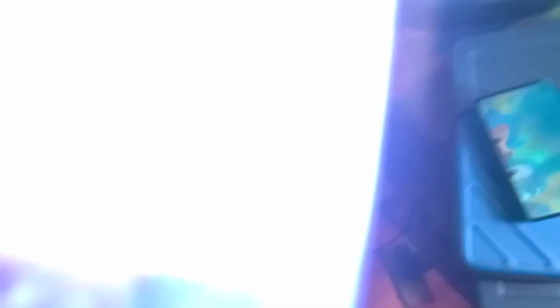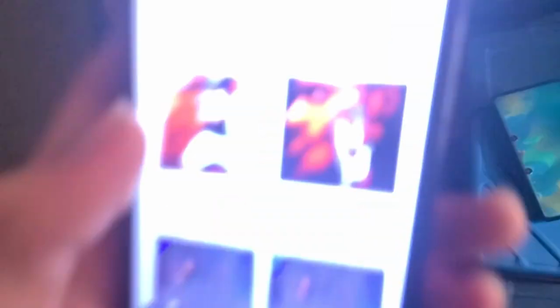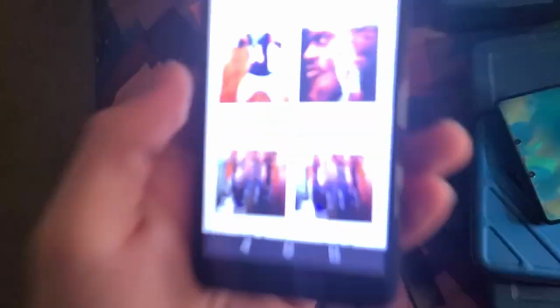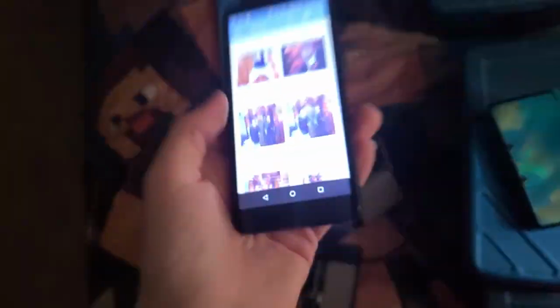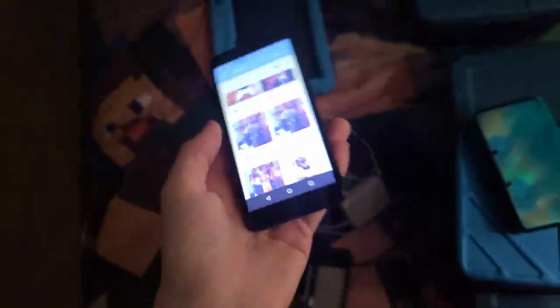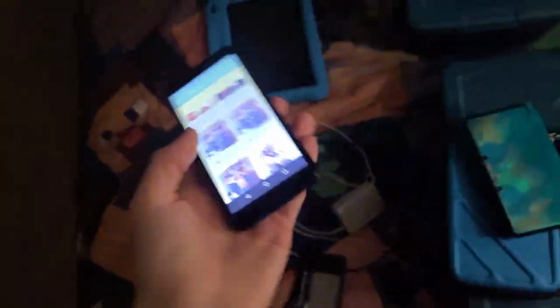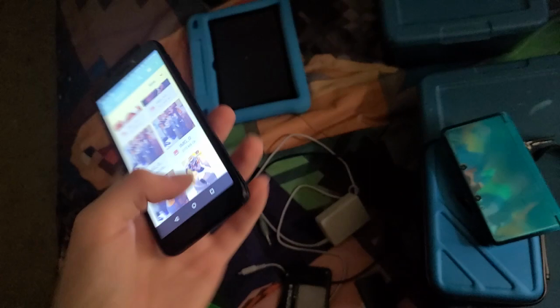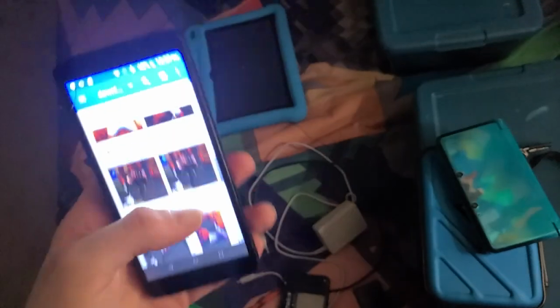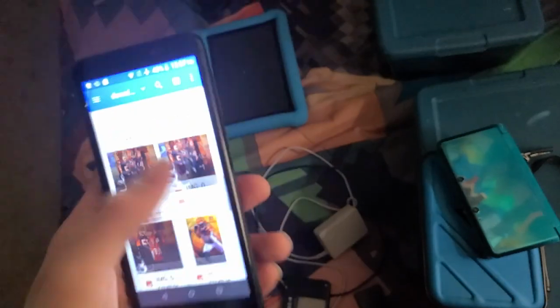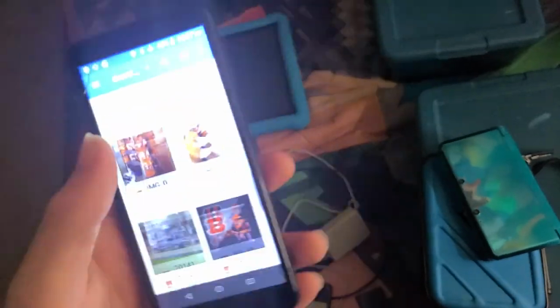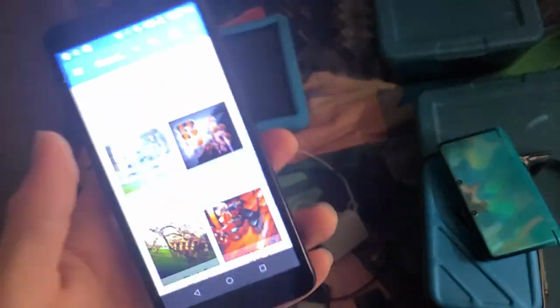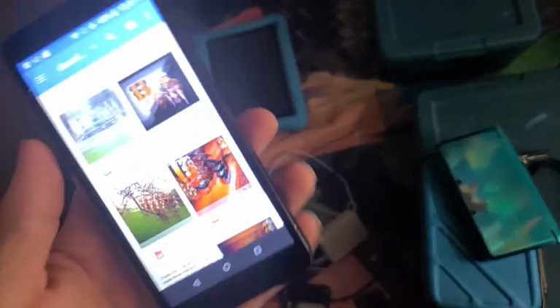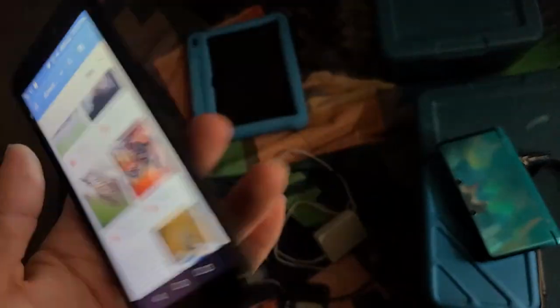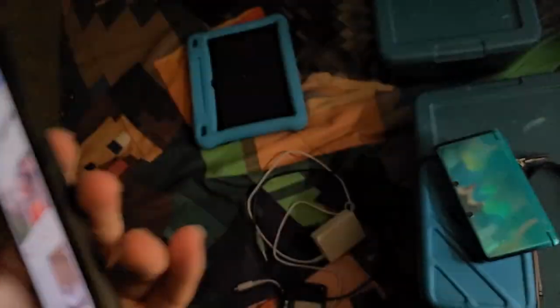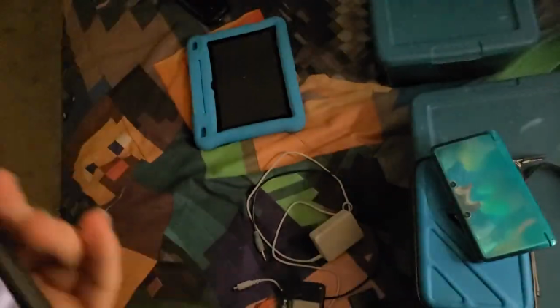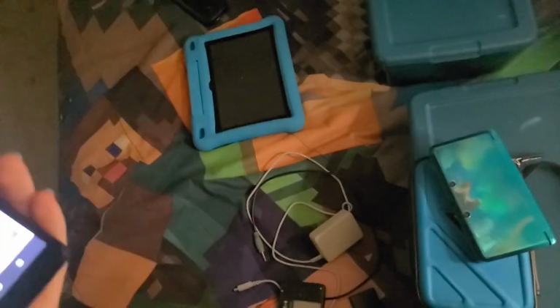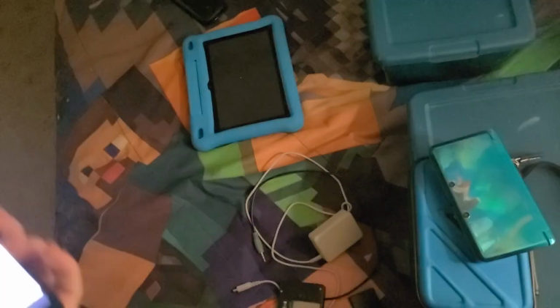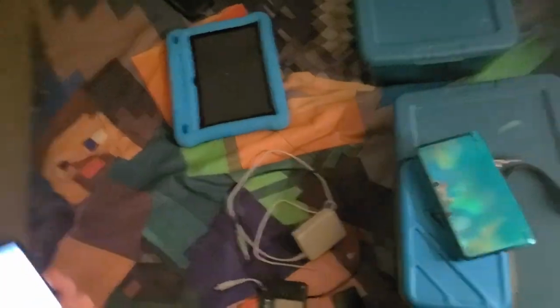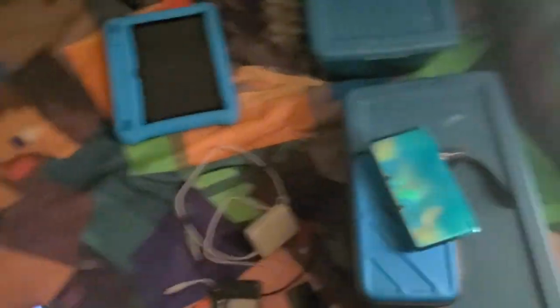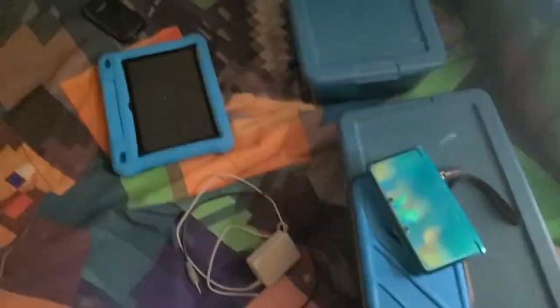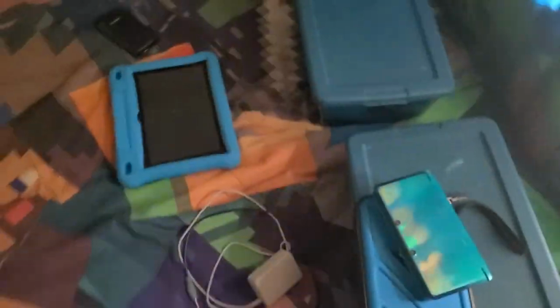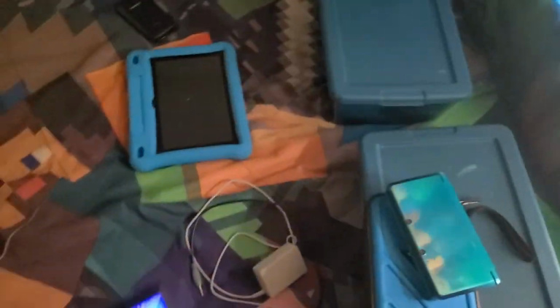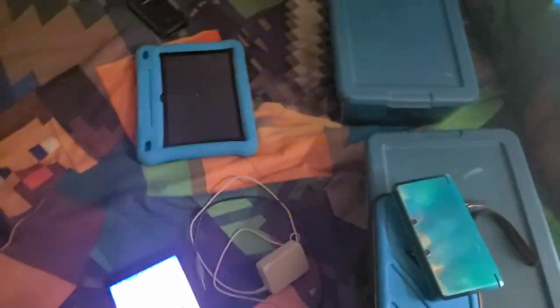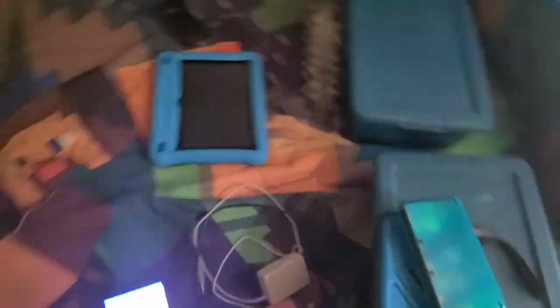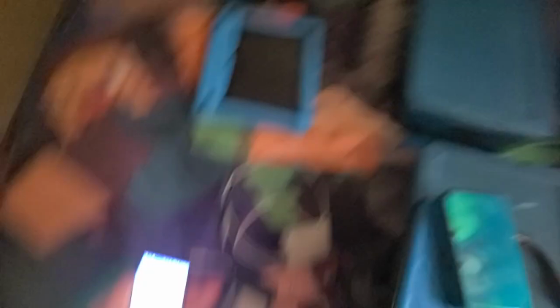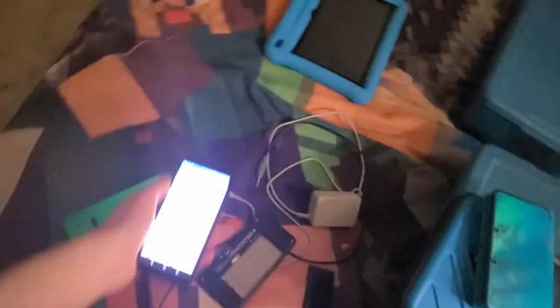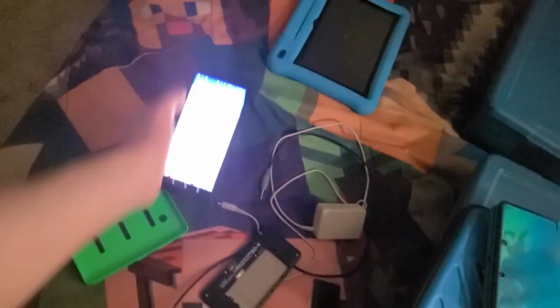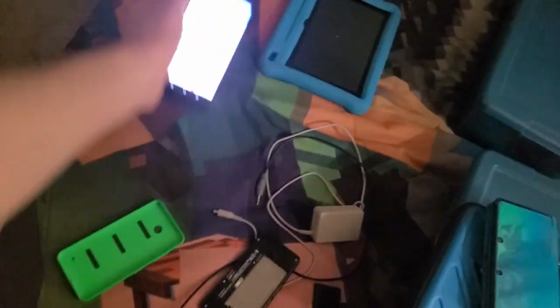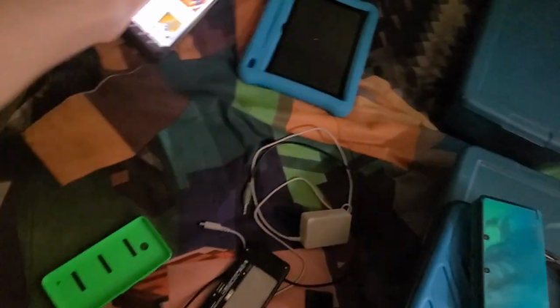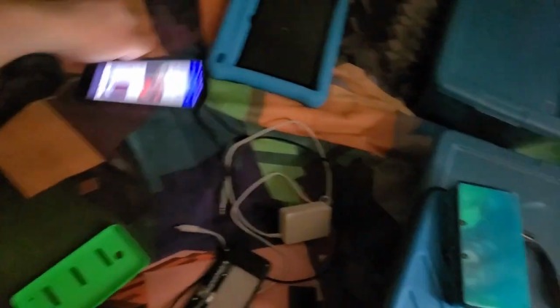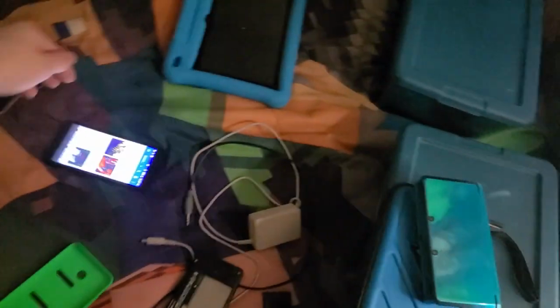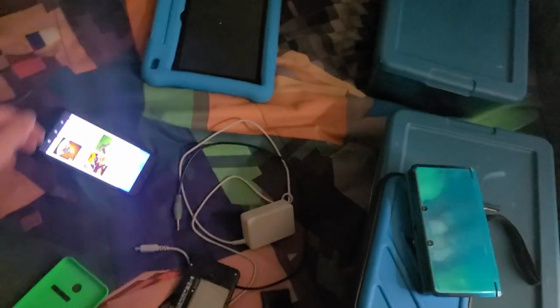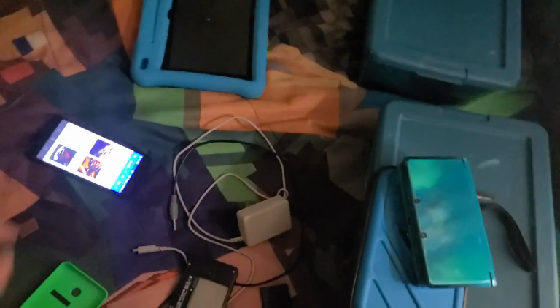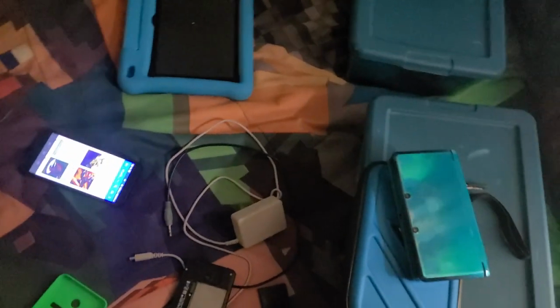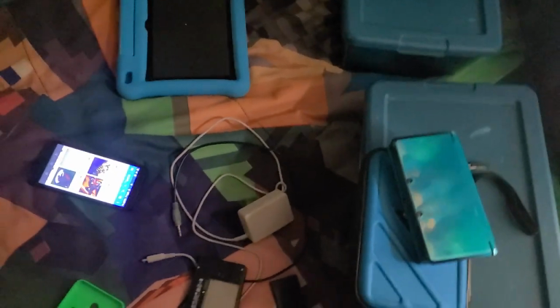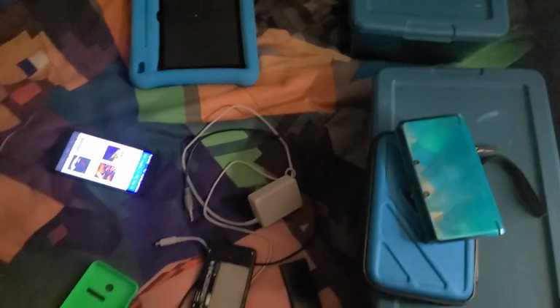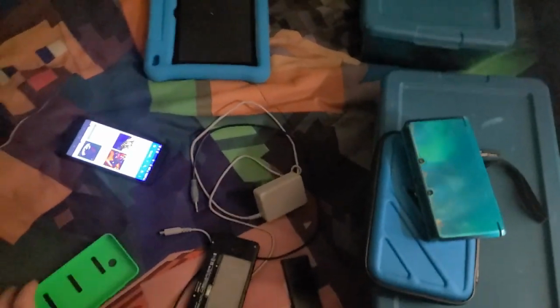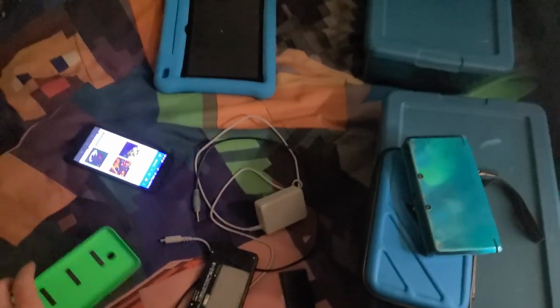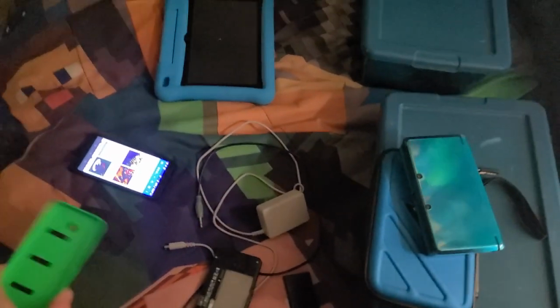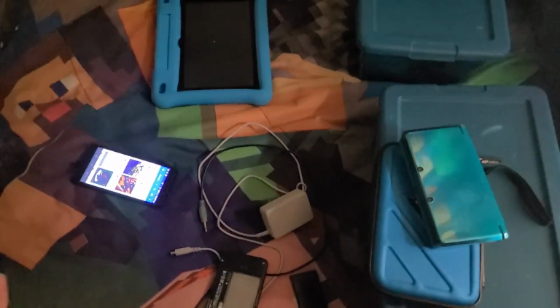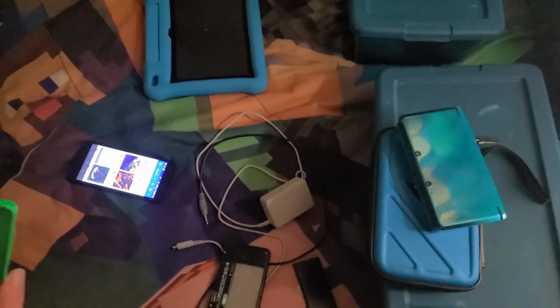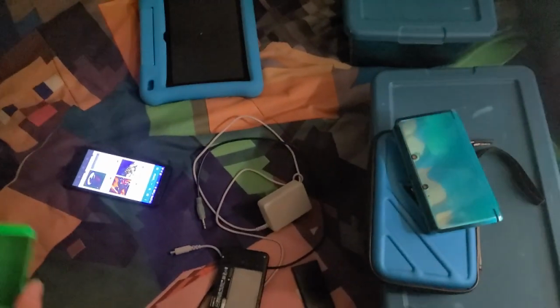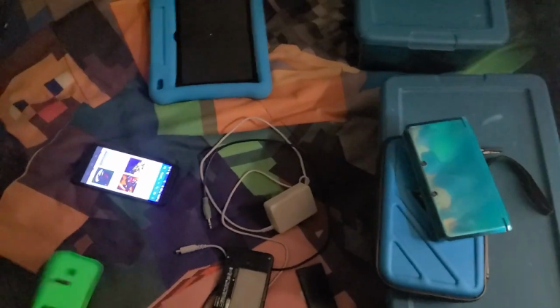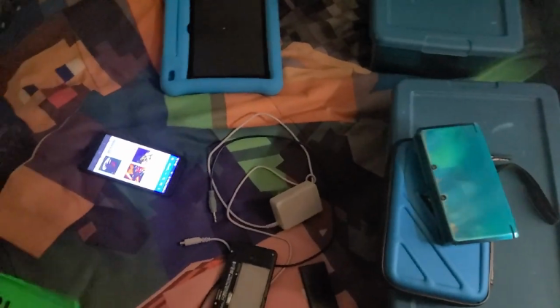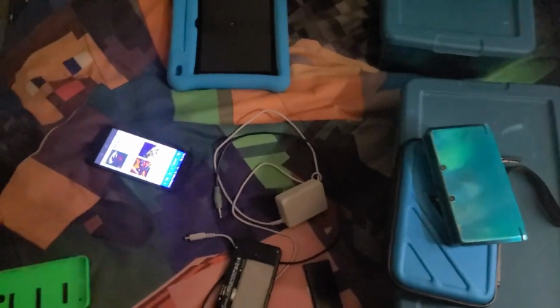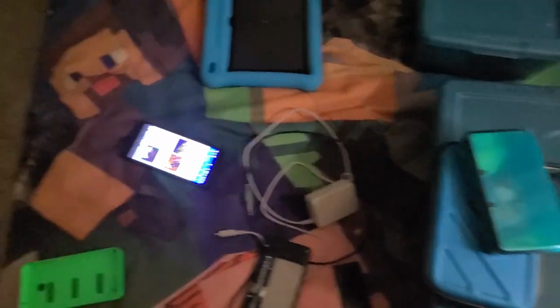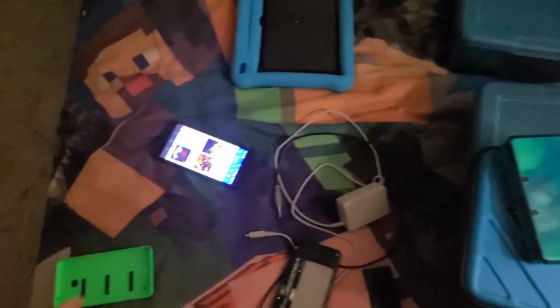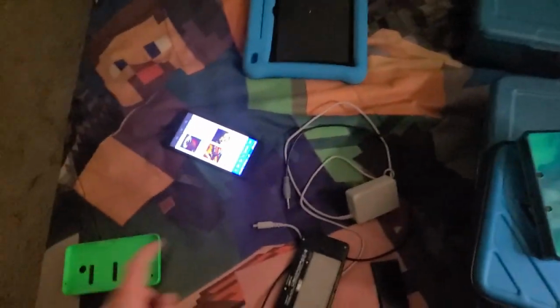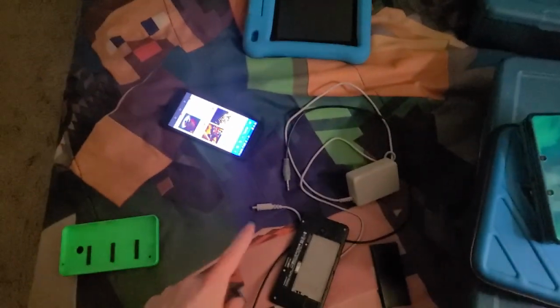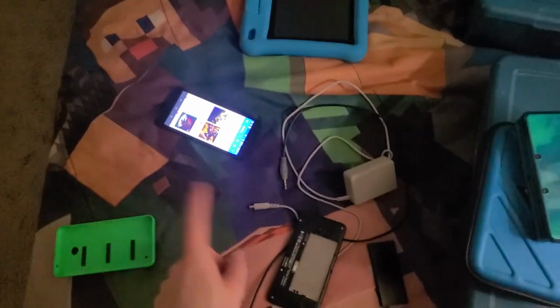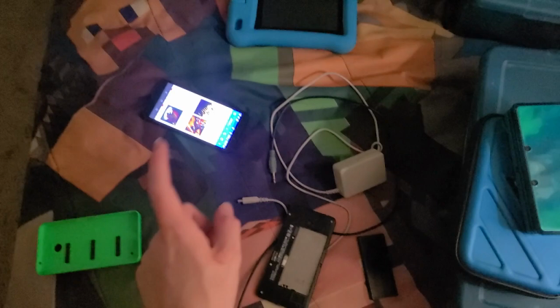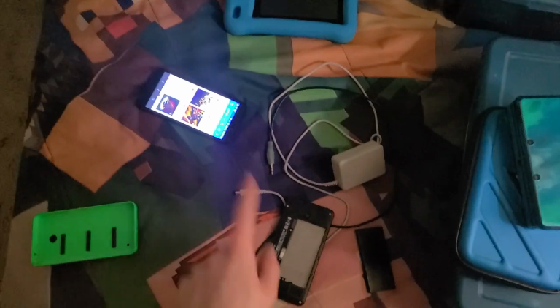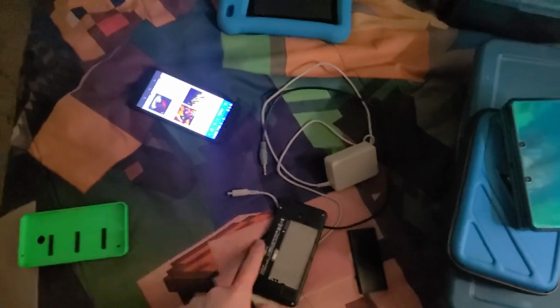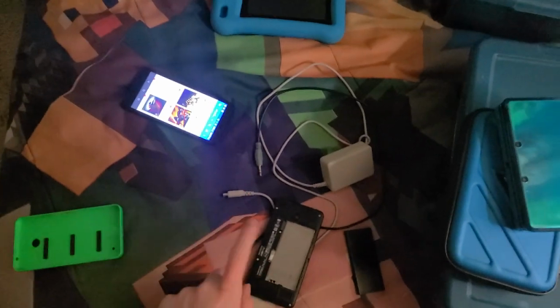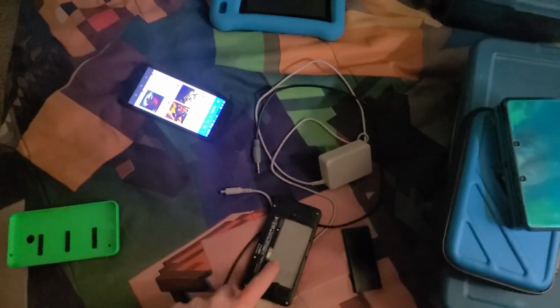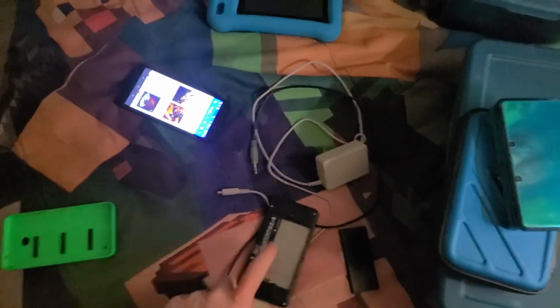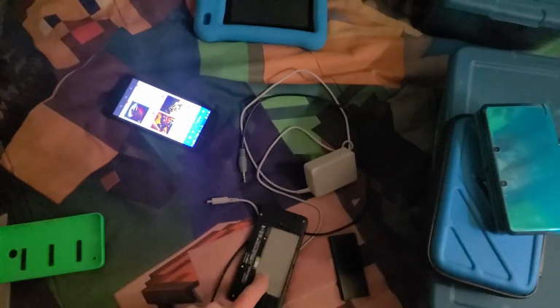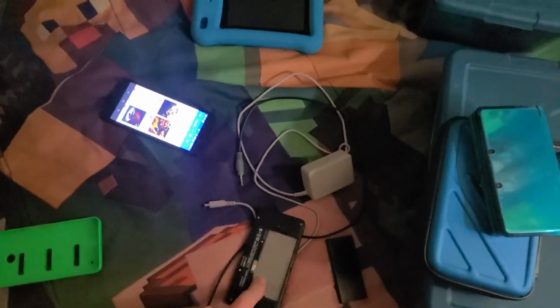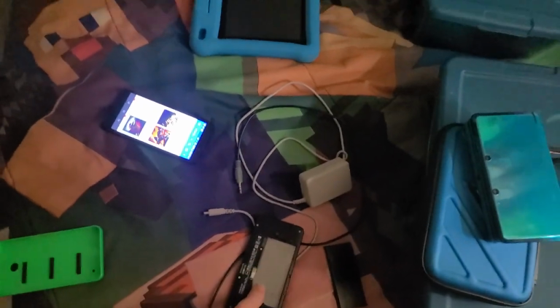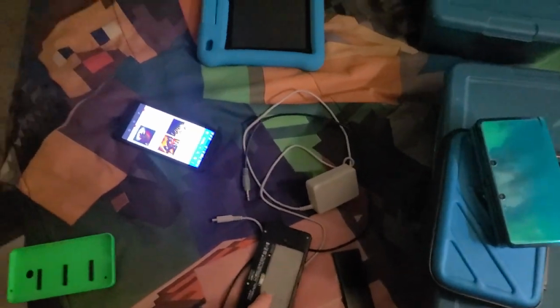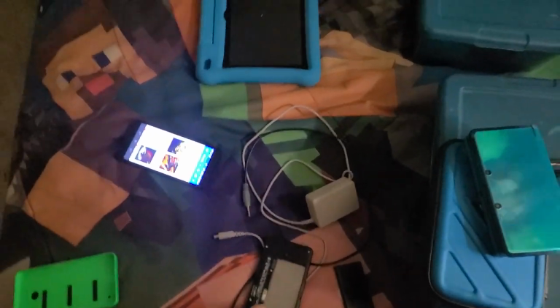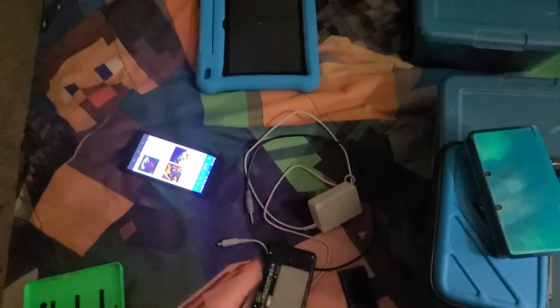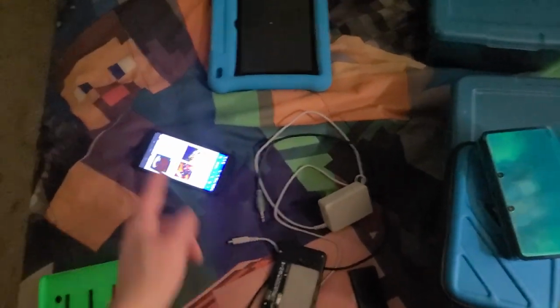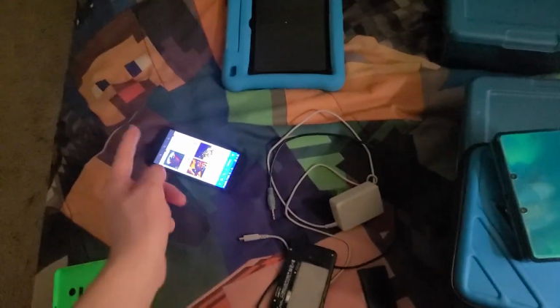So yeah, just a quick update on things. That's really cool — I got a free SD card and some entertainment.